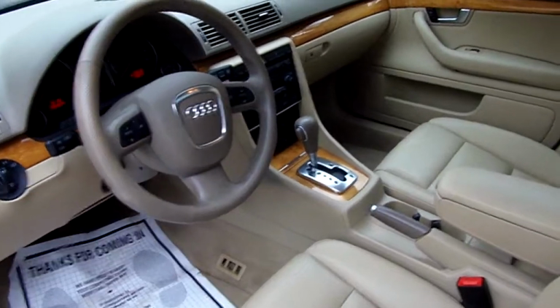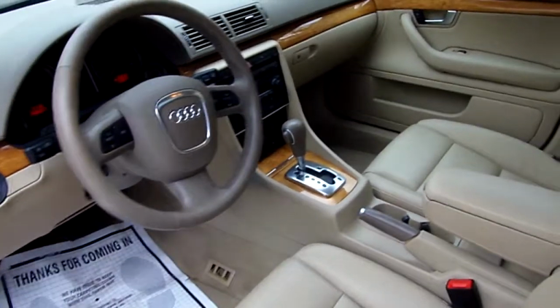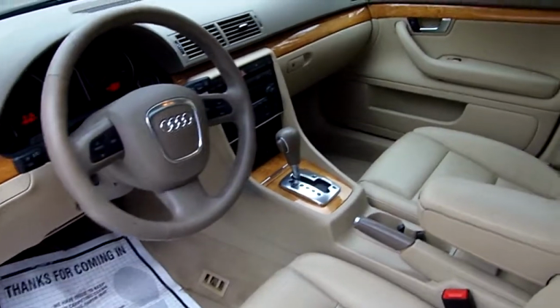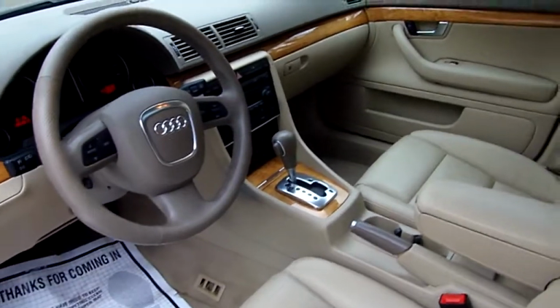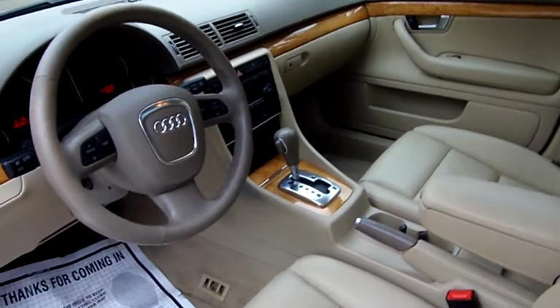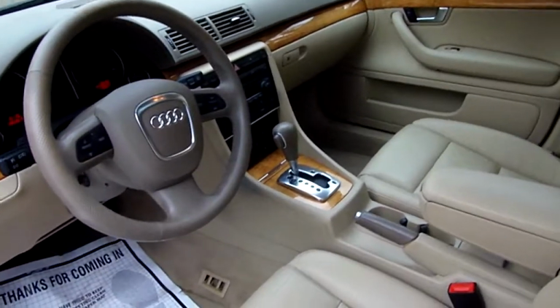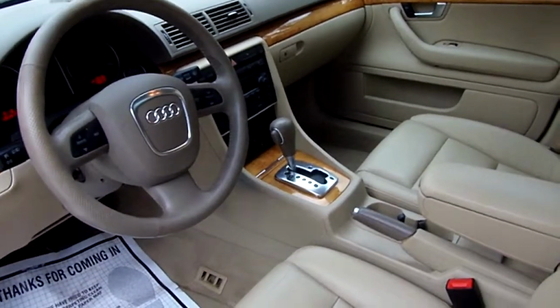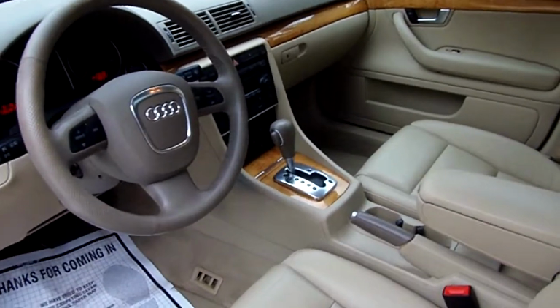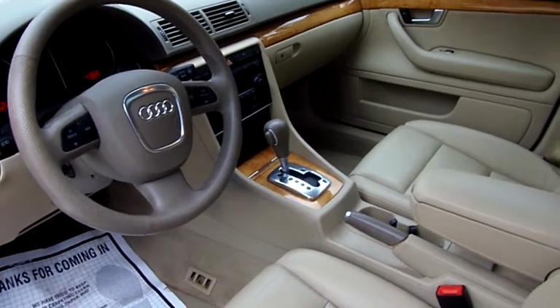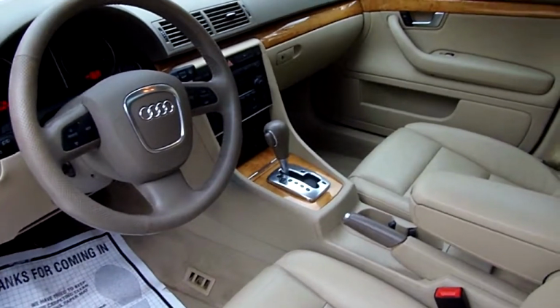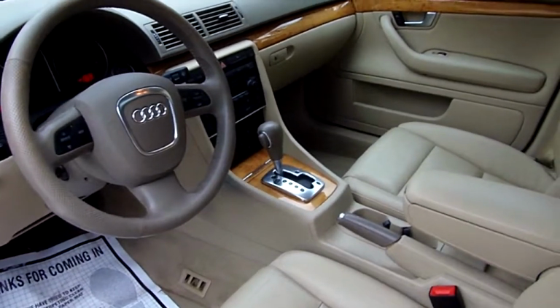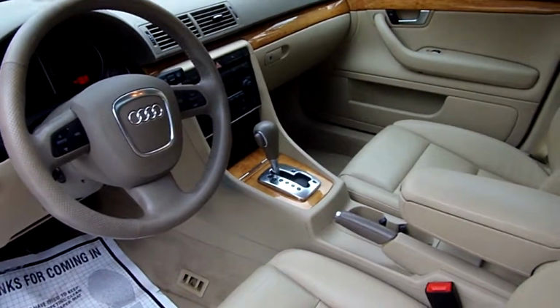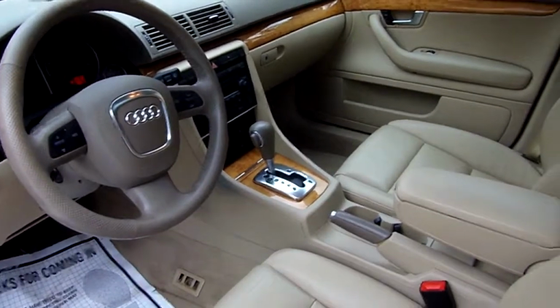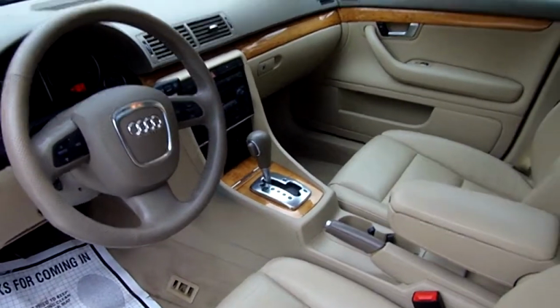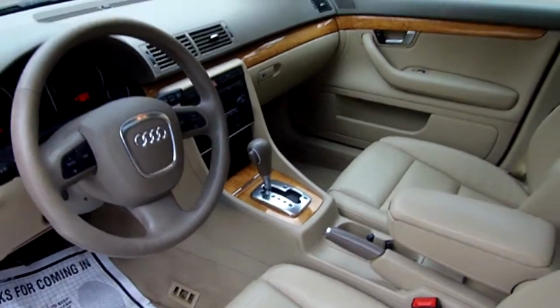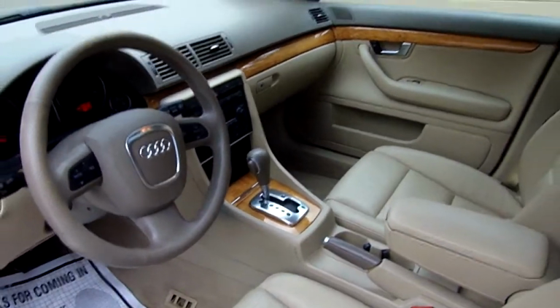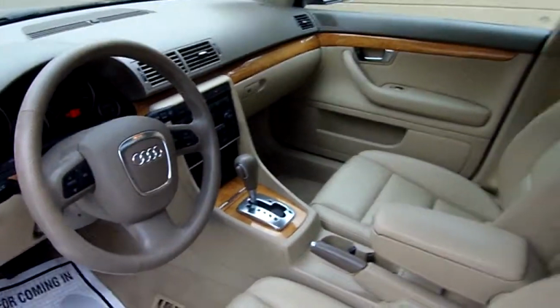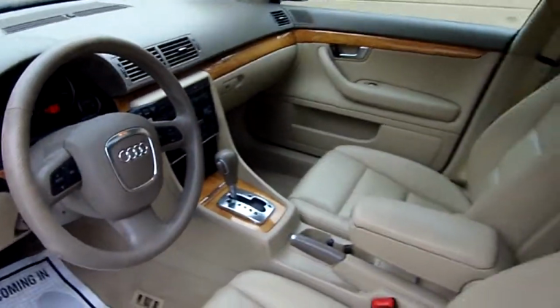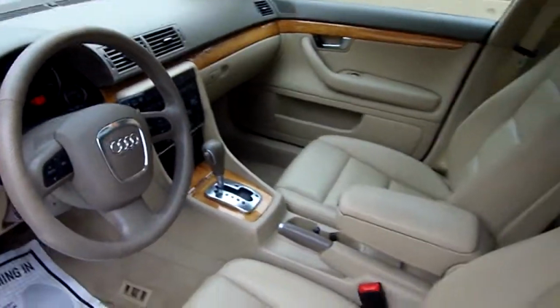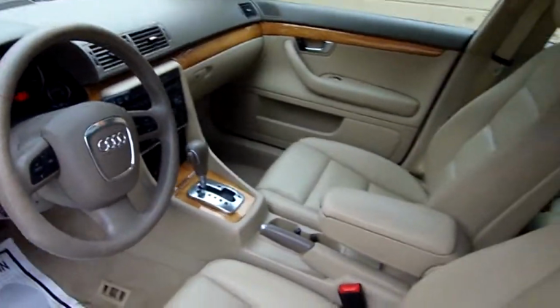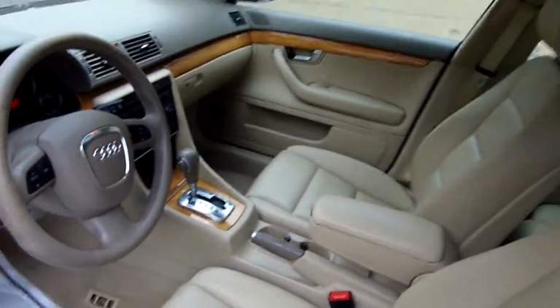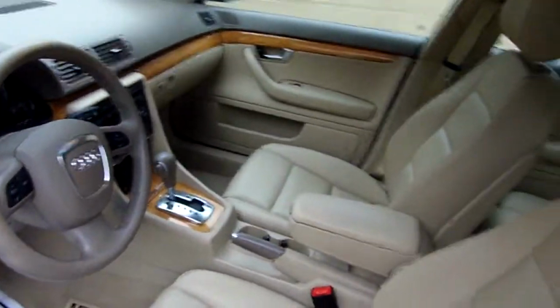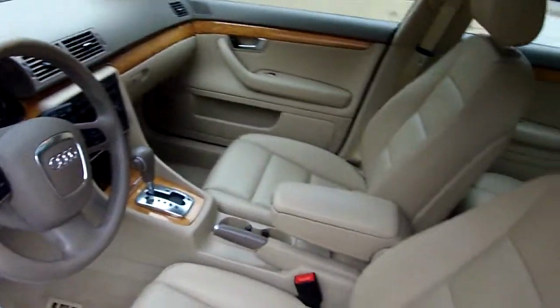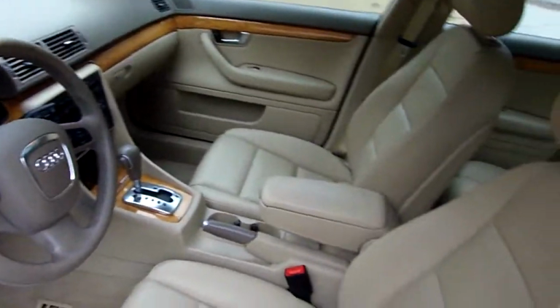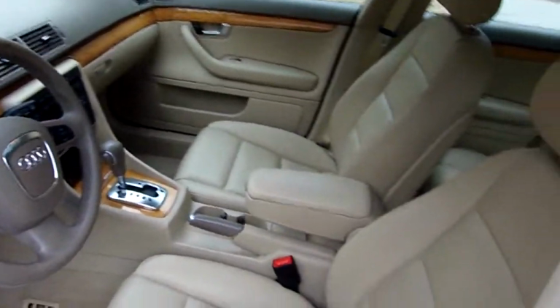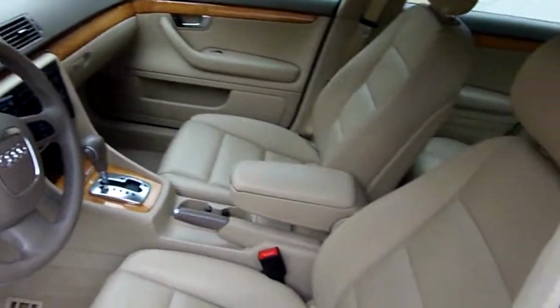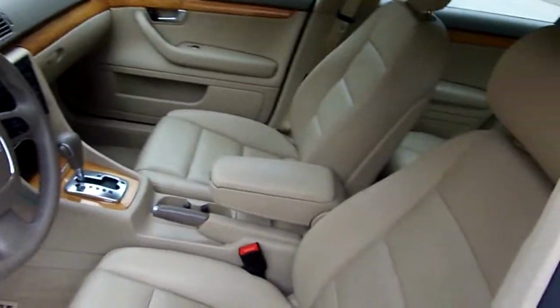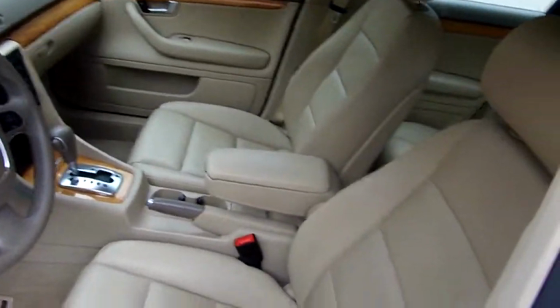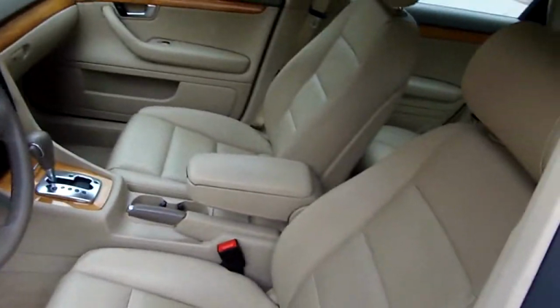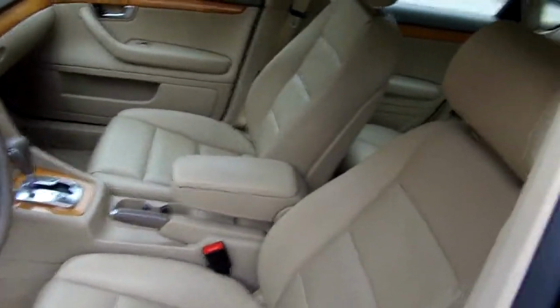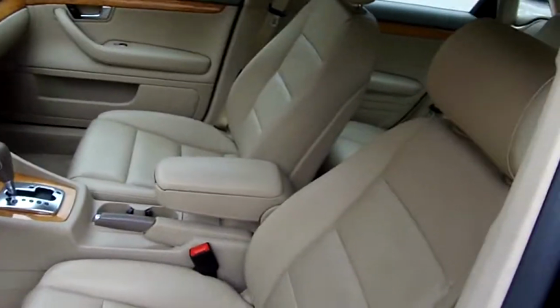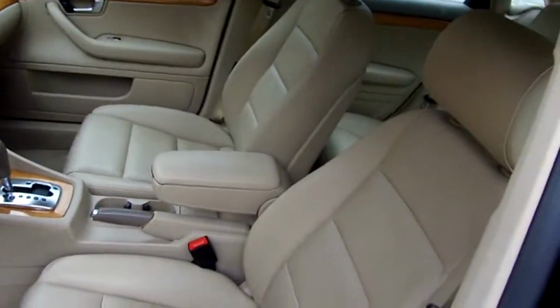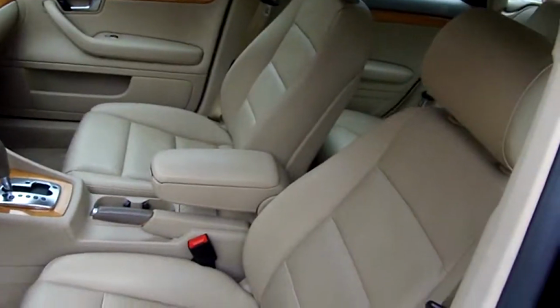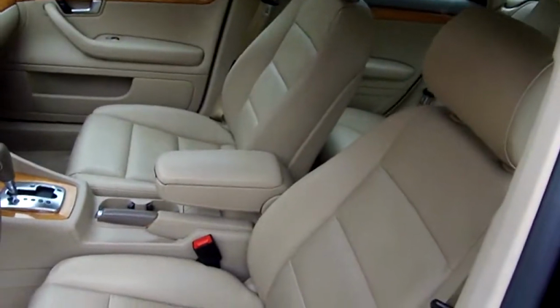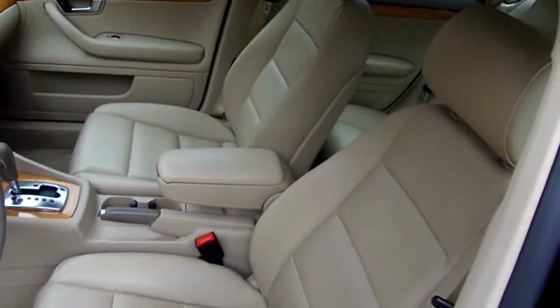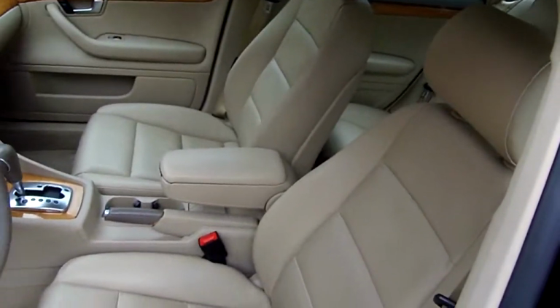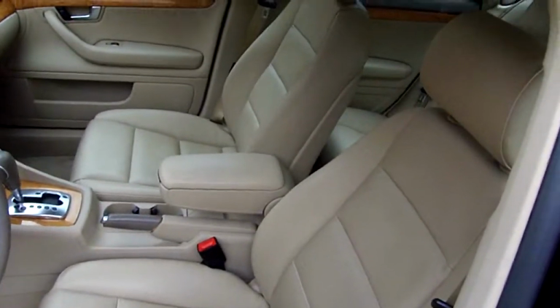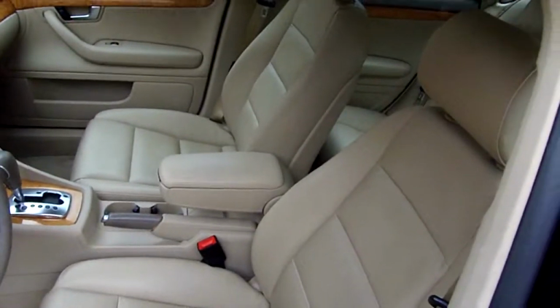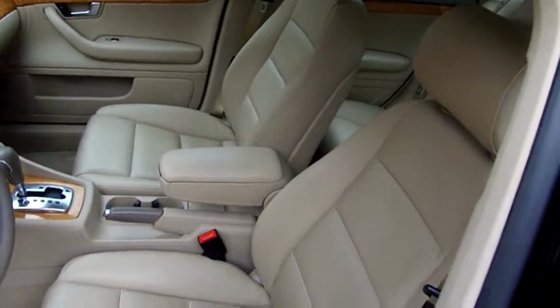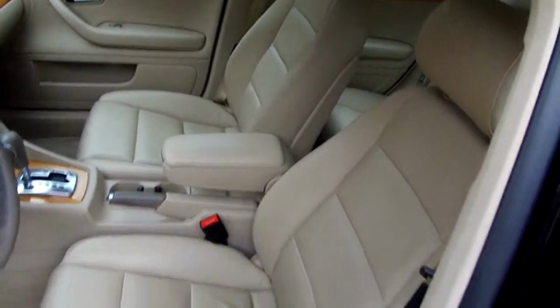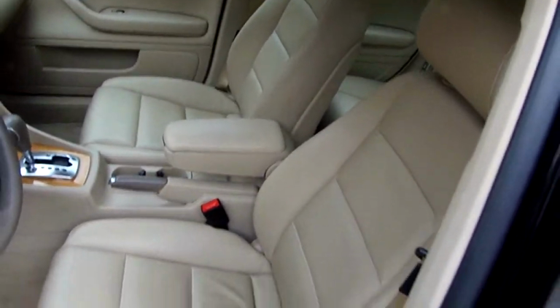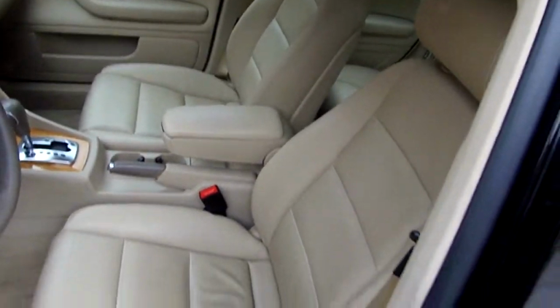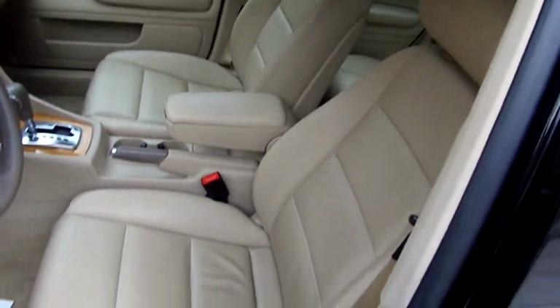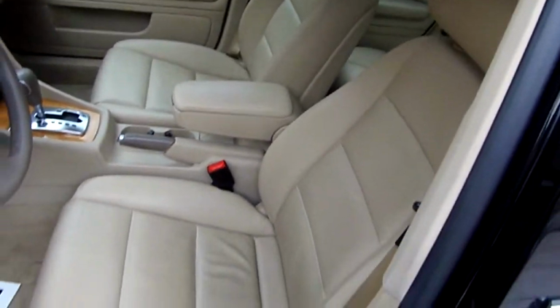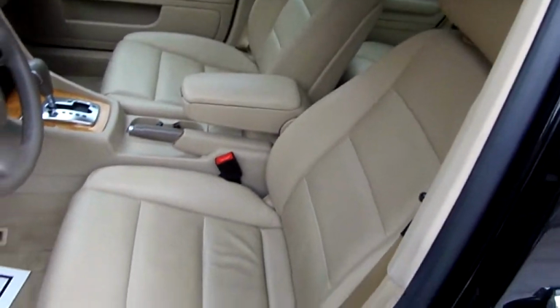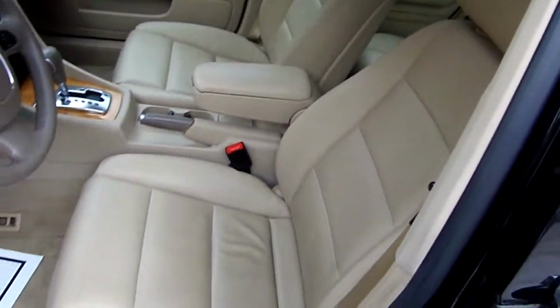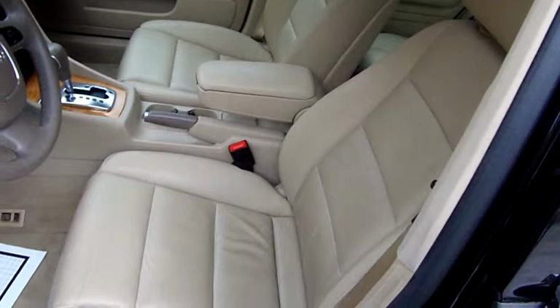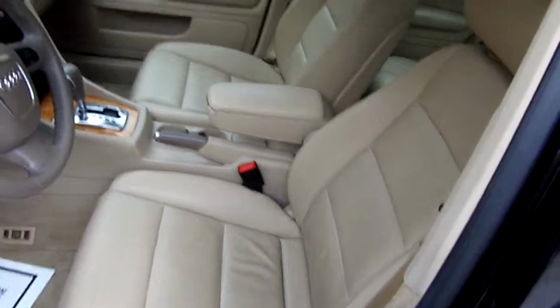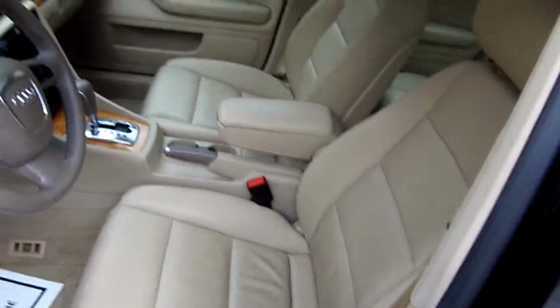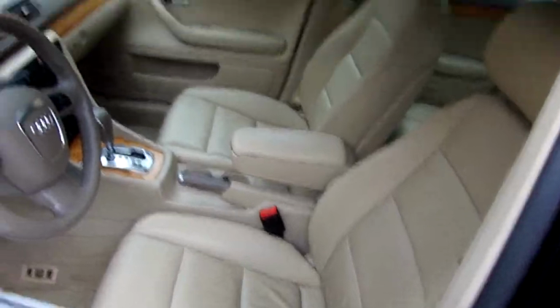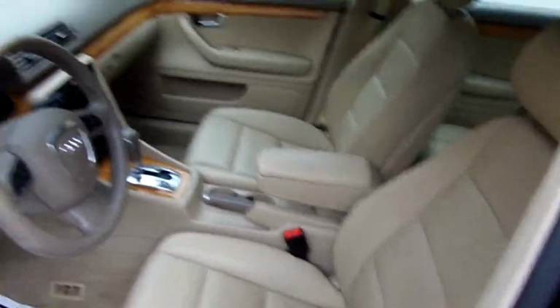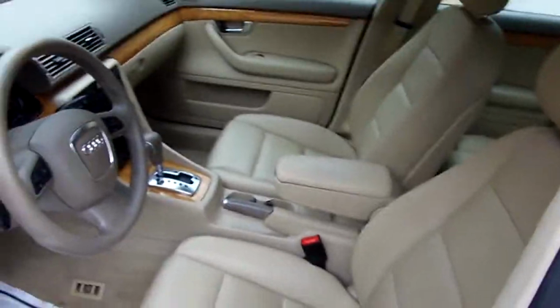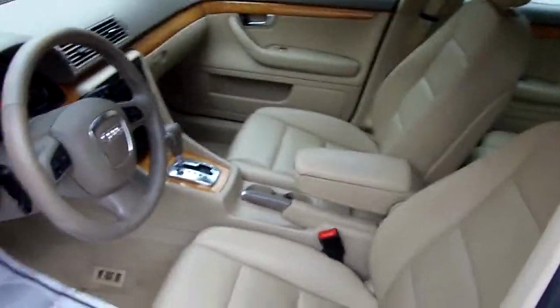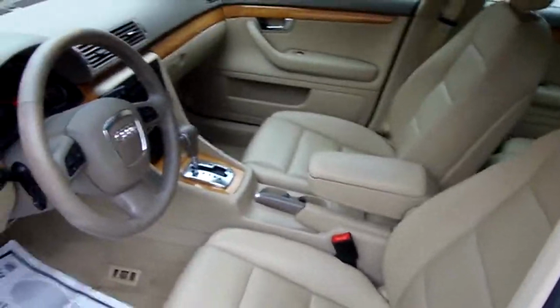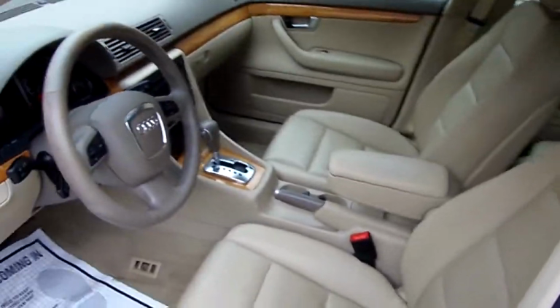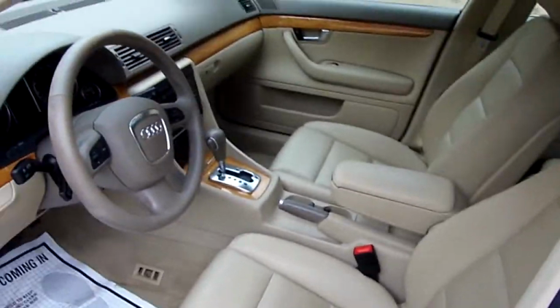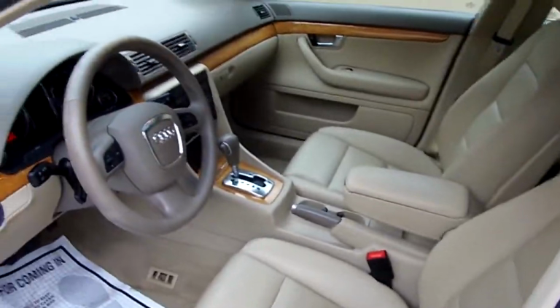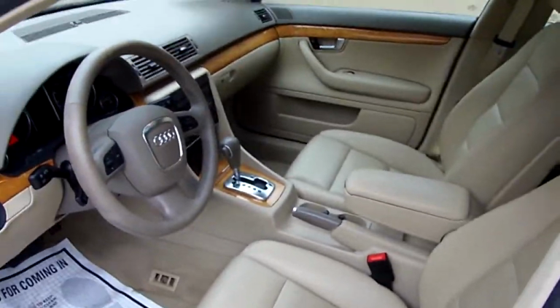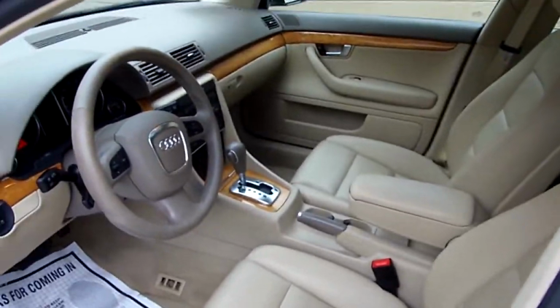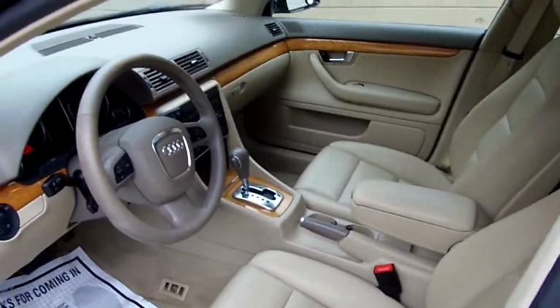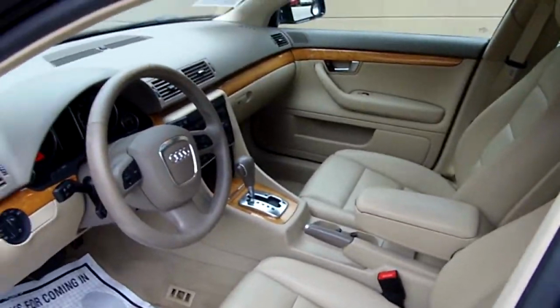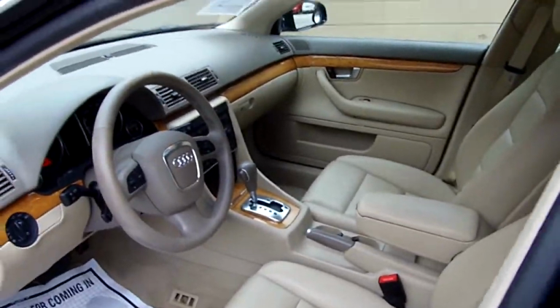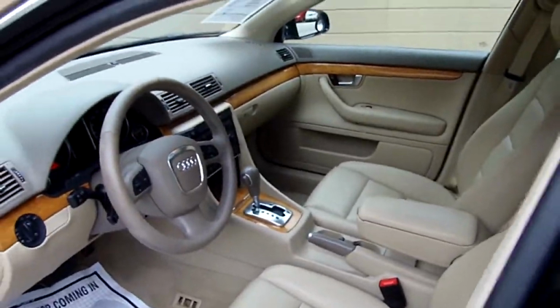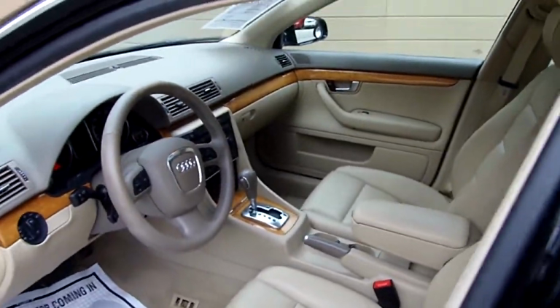Looks like she doesn't have heated seats, but she's got a sunroof. The leather looks to be in great shape.